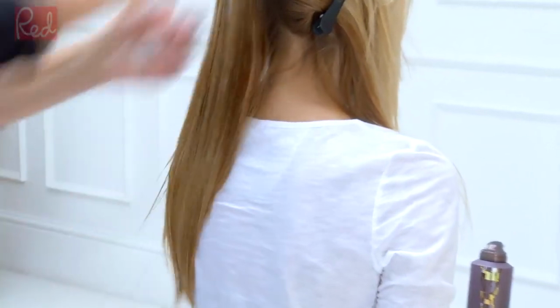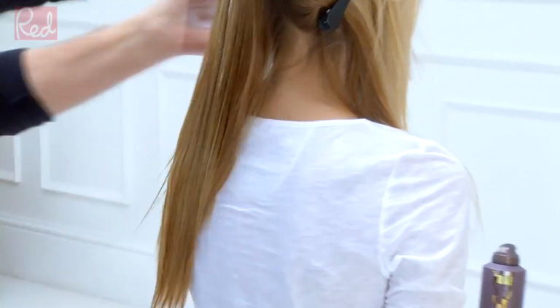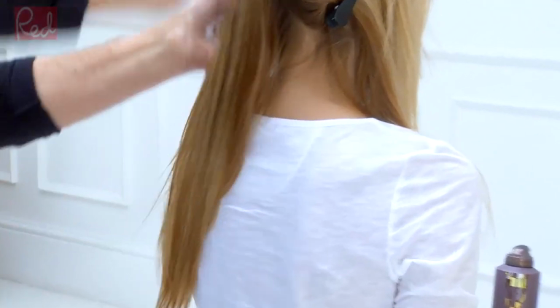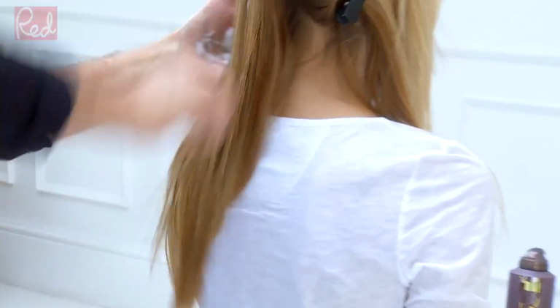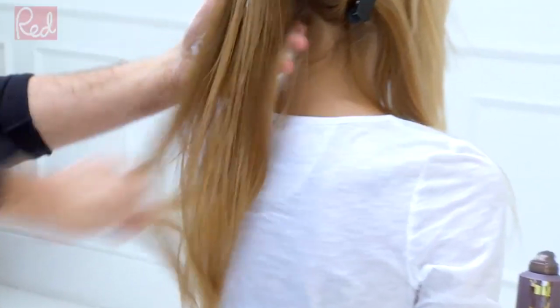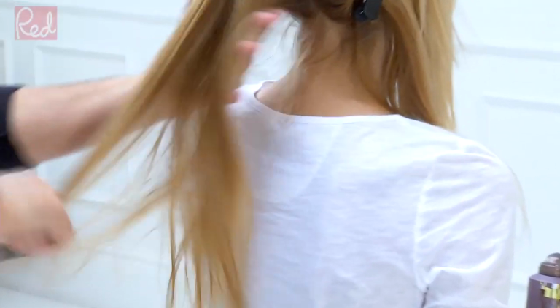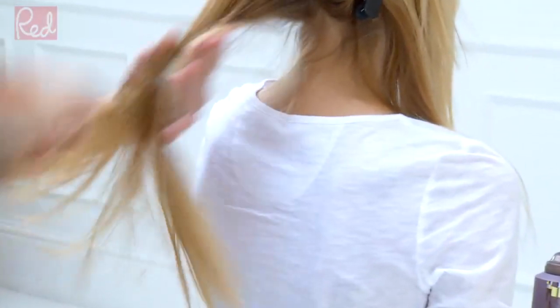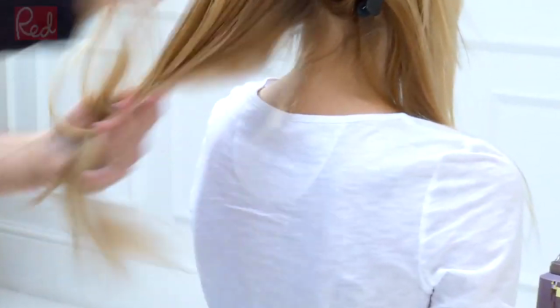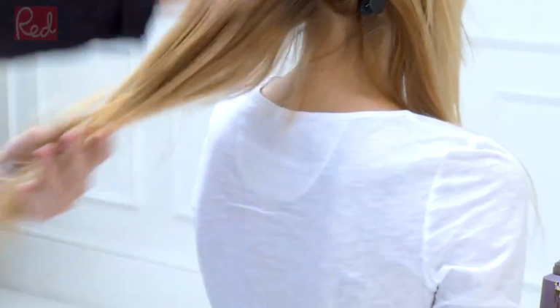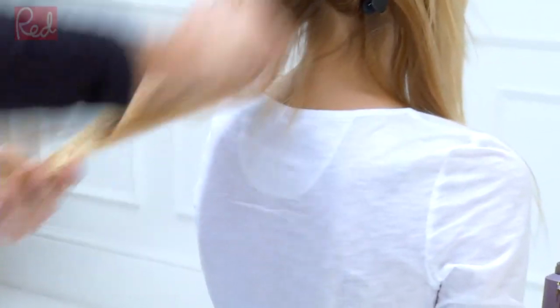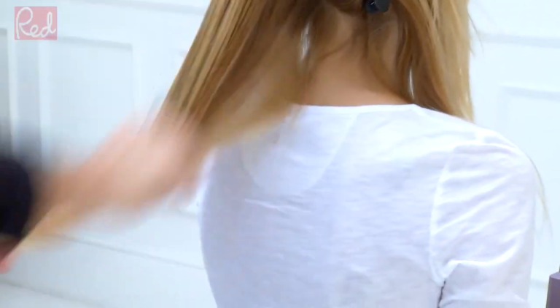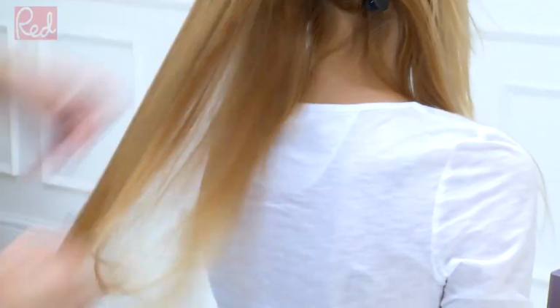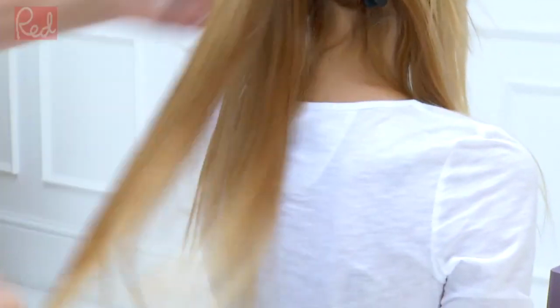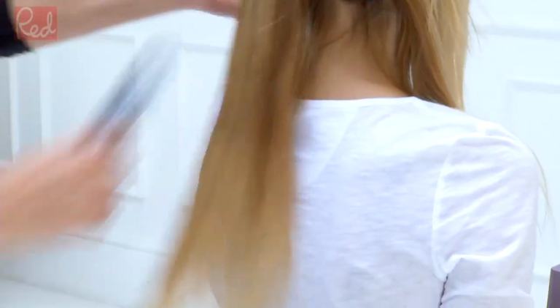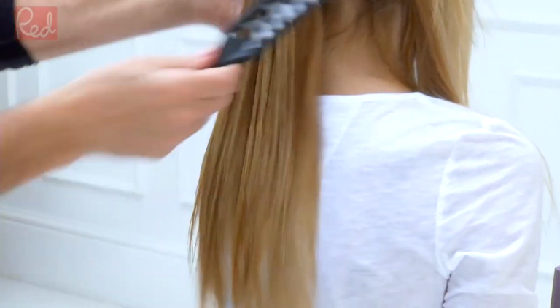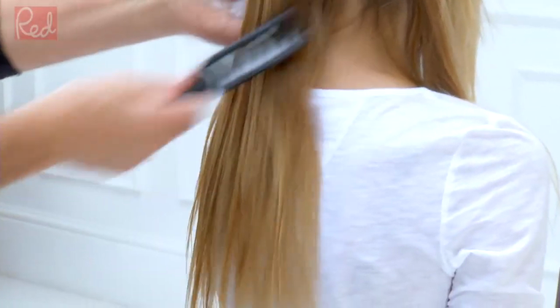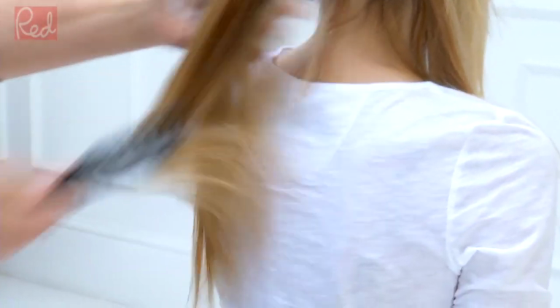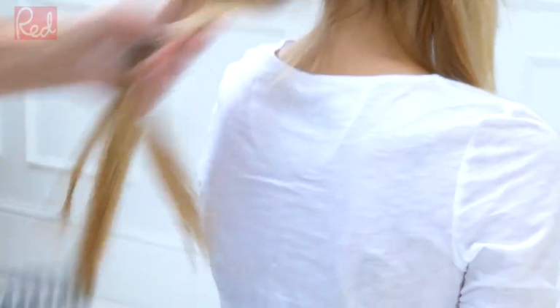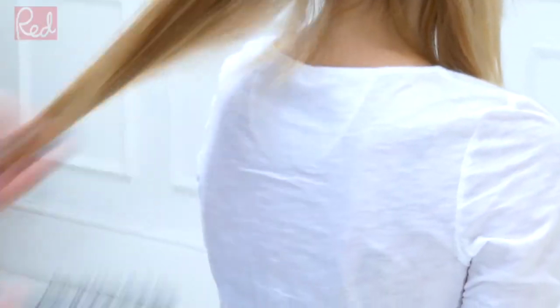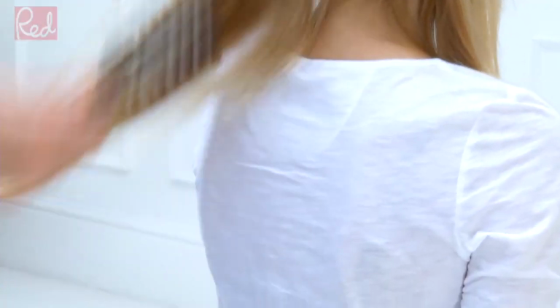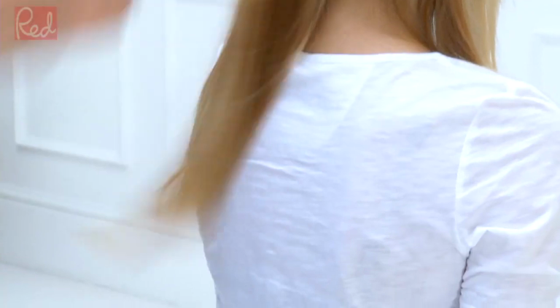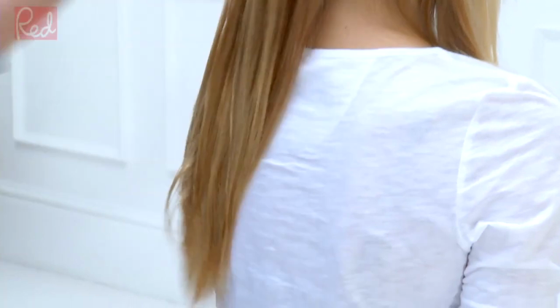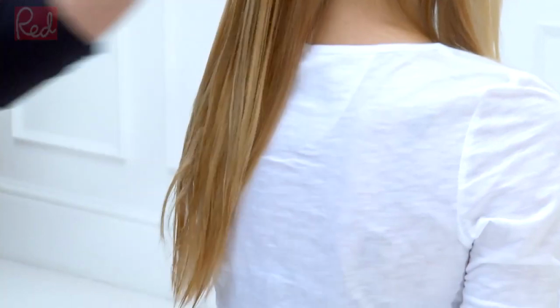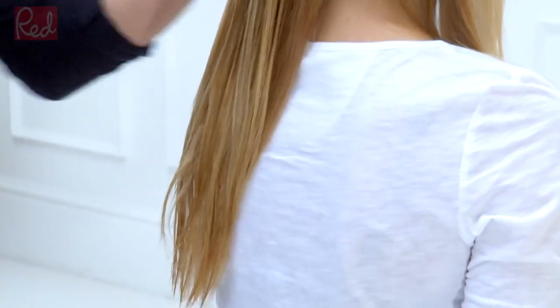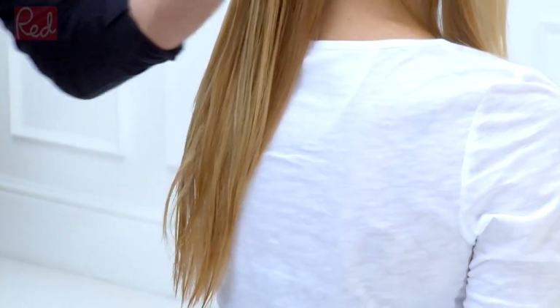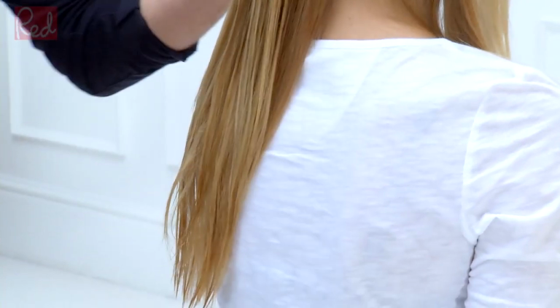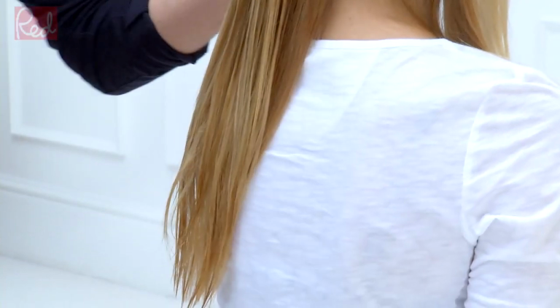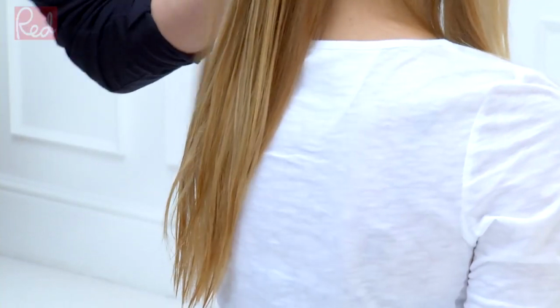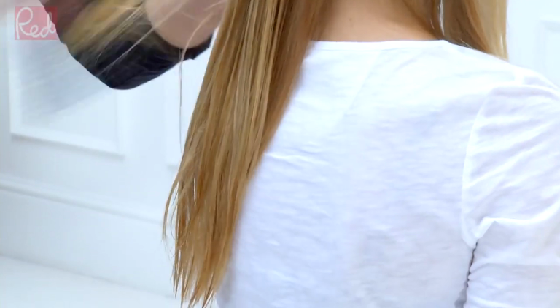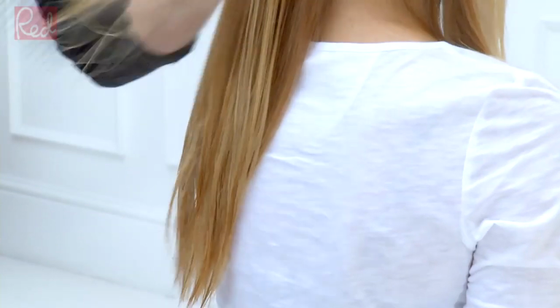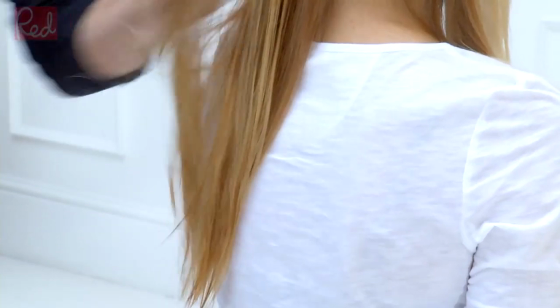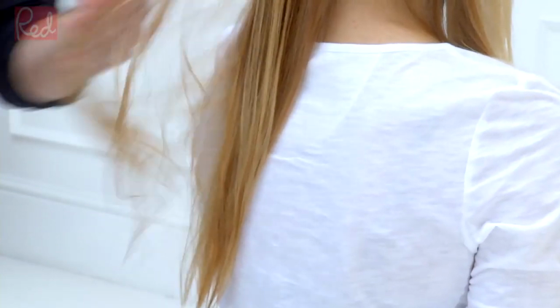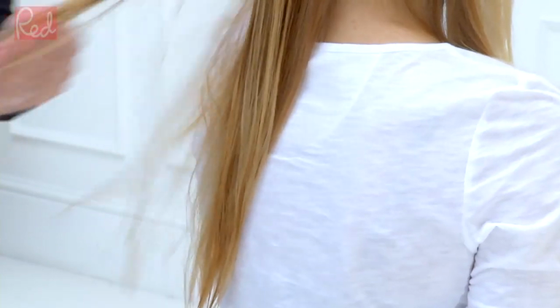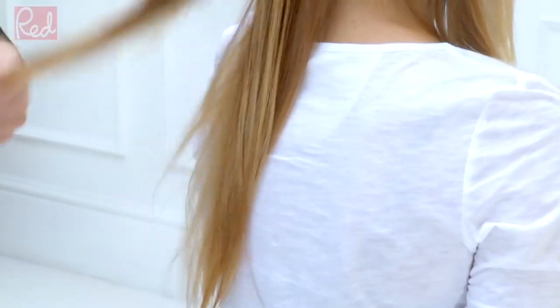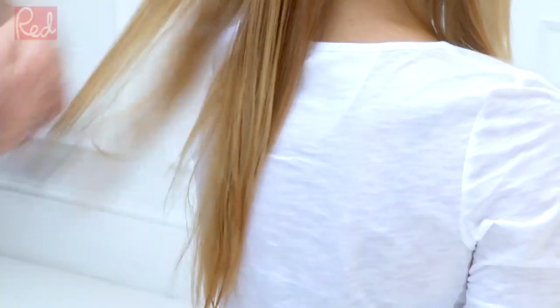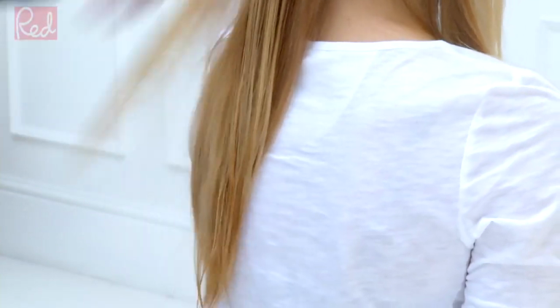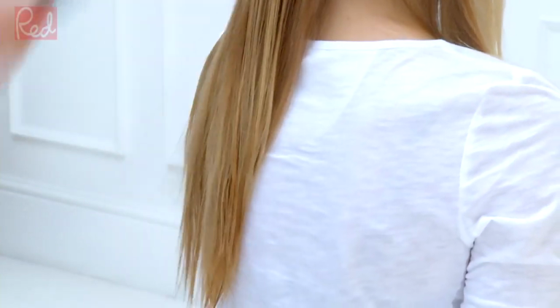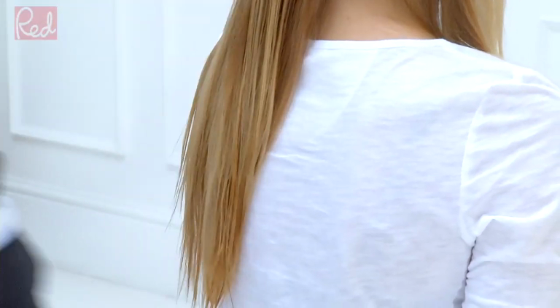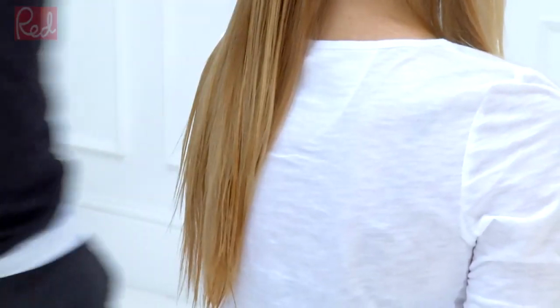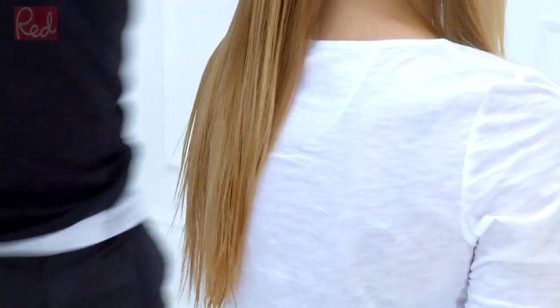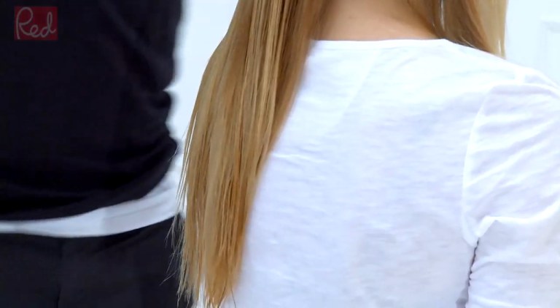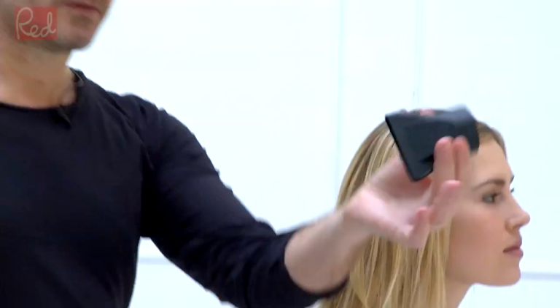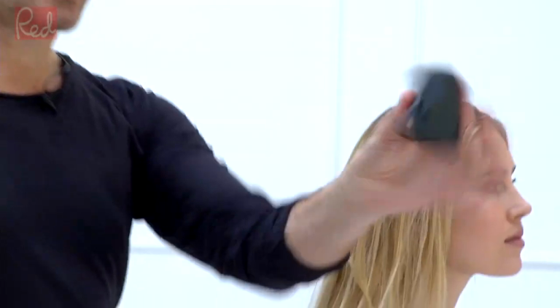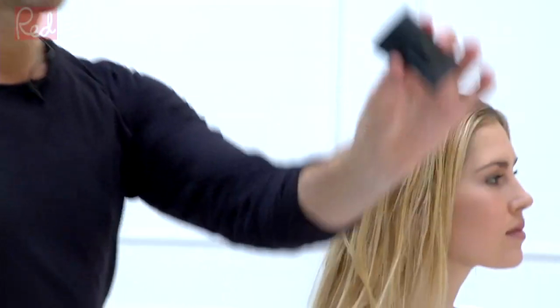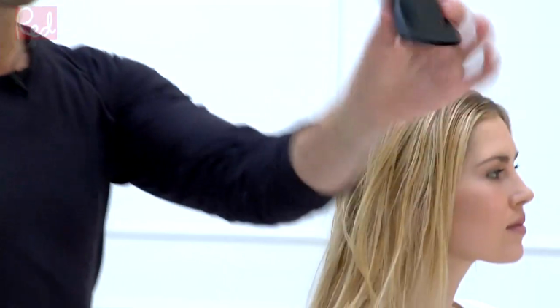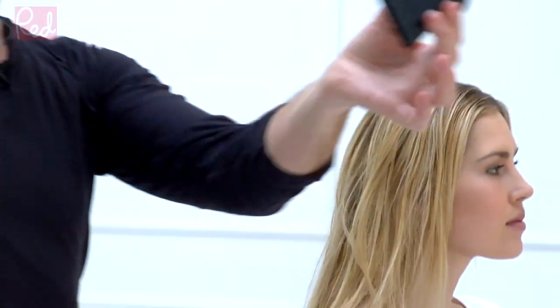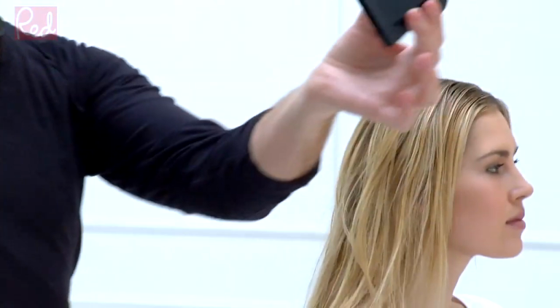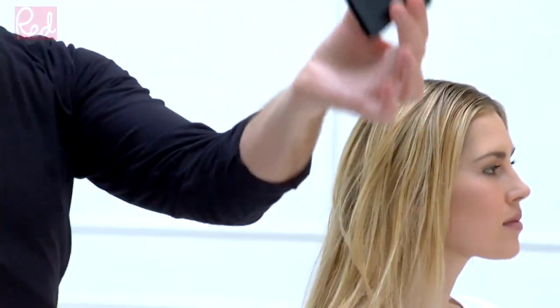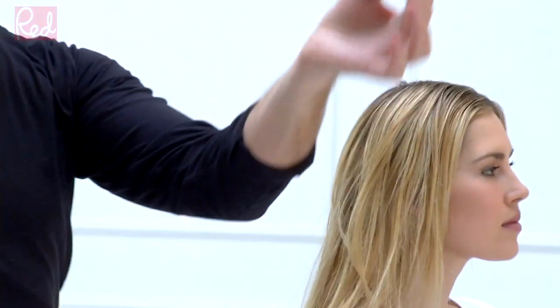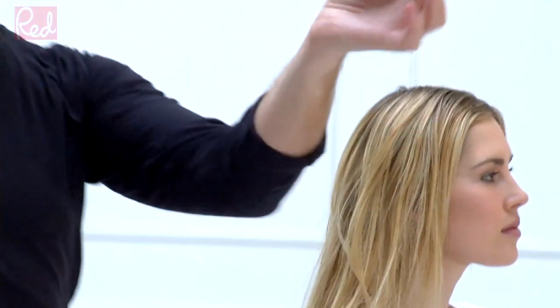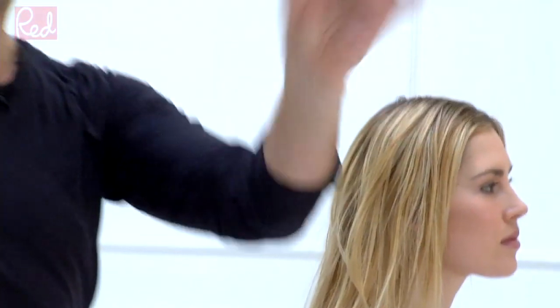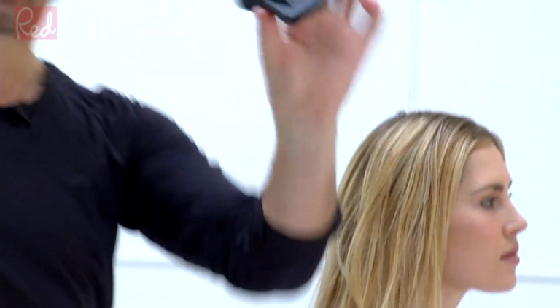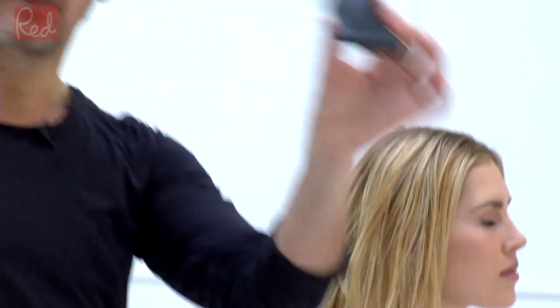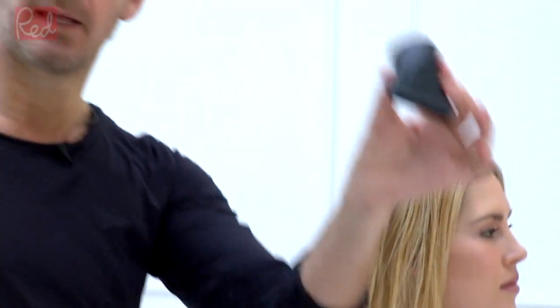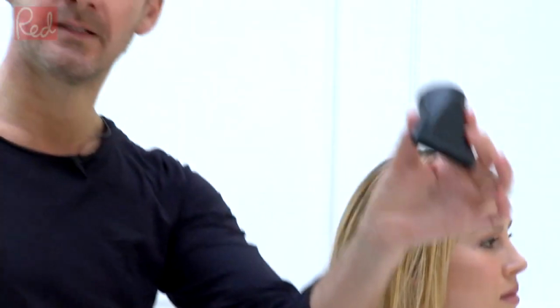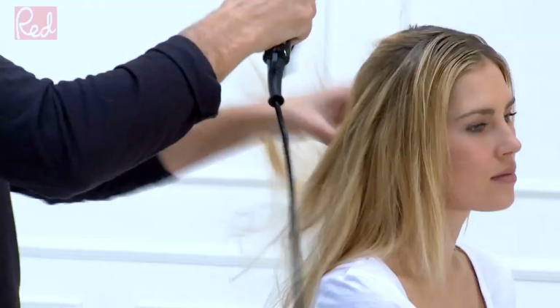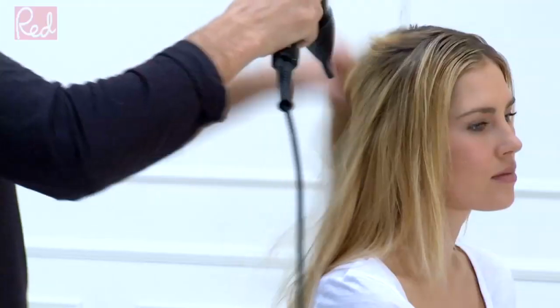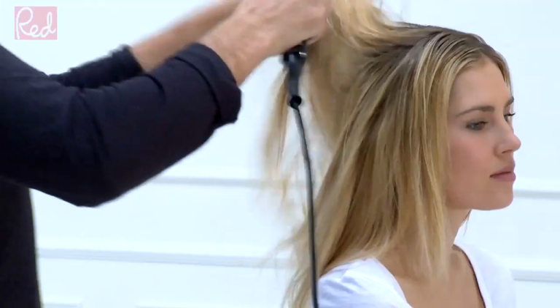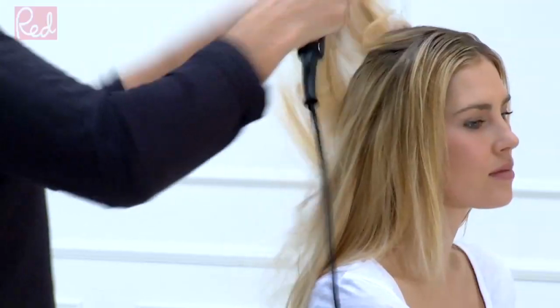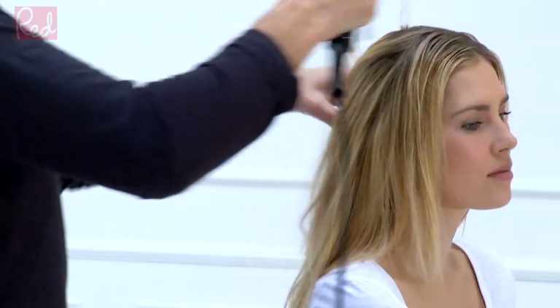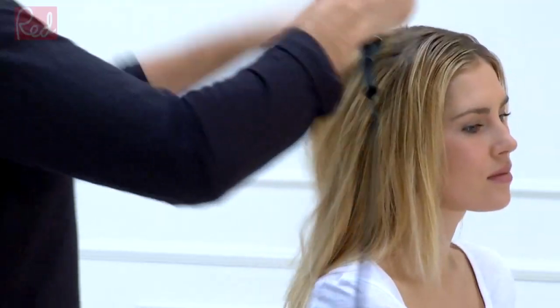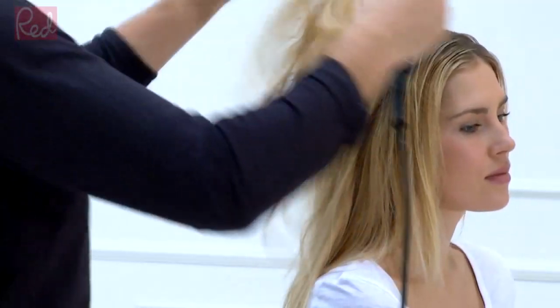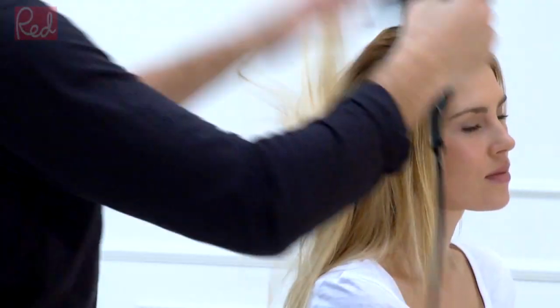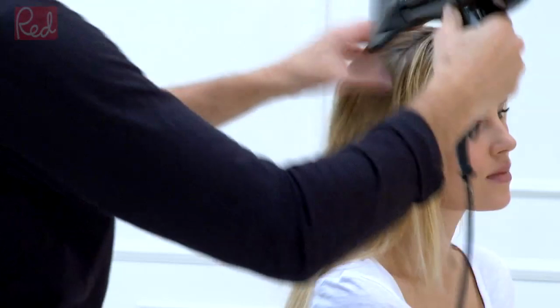If your hair is thicker or wavier, you don't need to apply quite as much. This bit normally ends up in the bin,